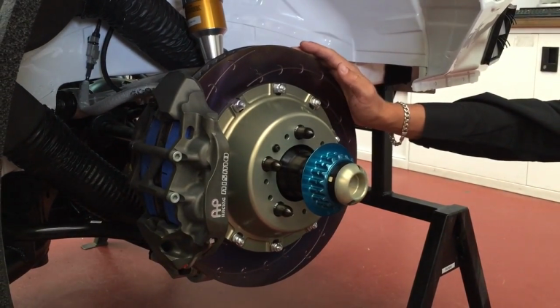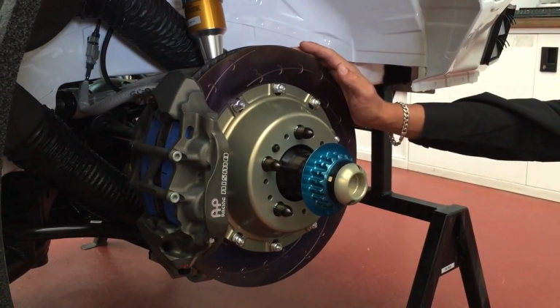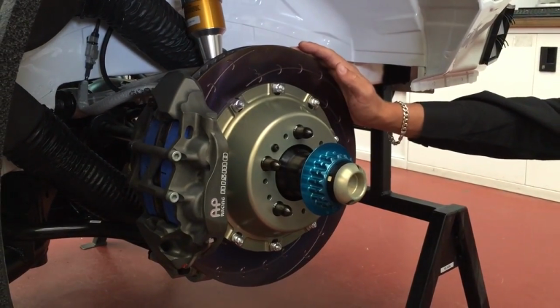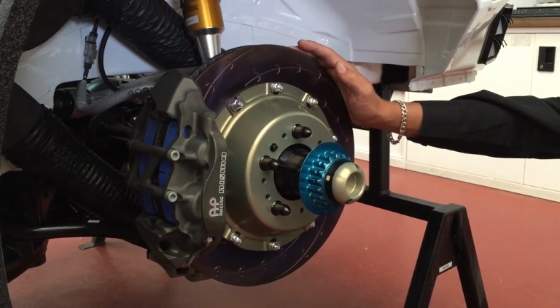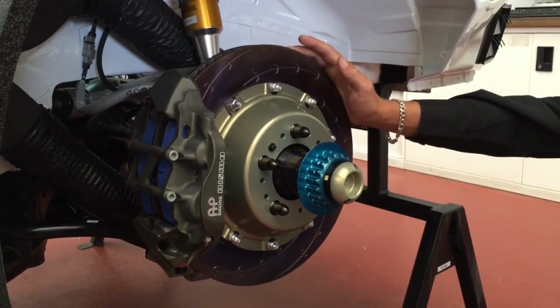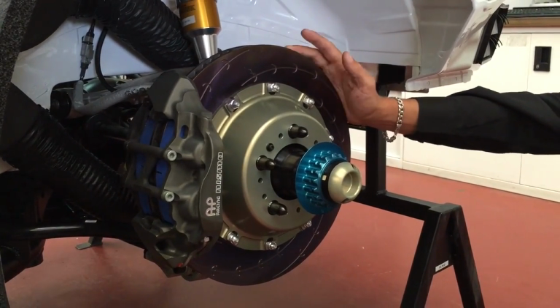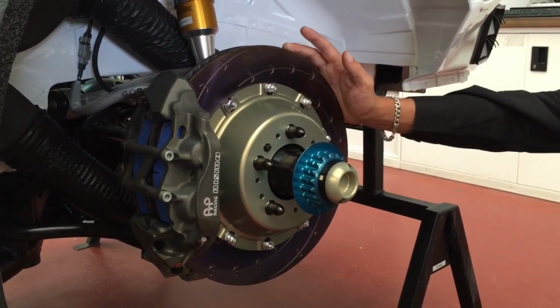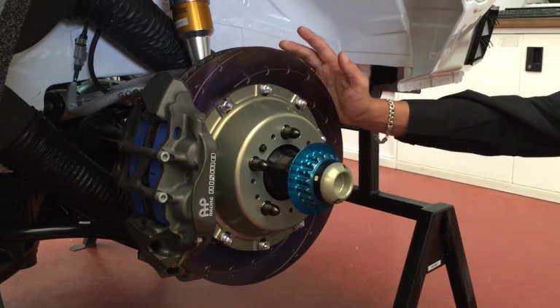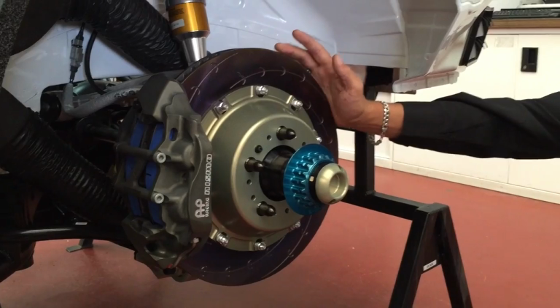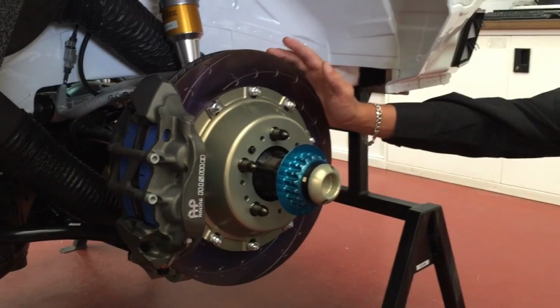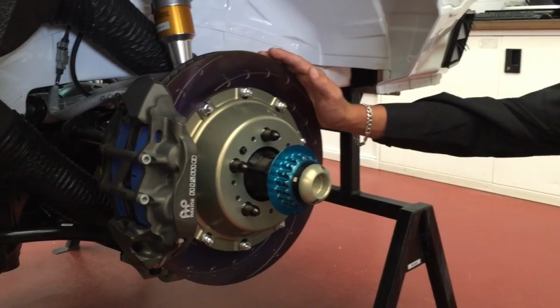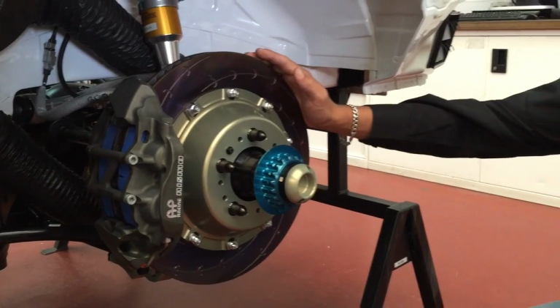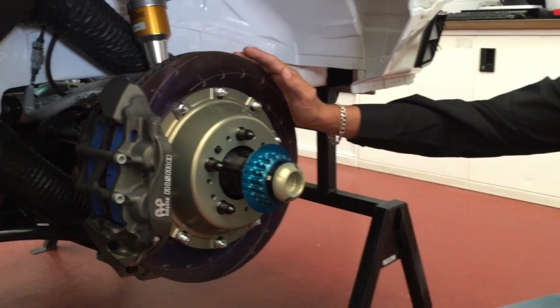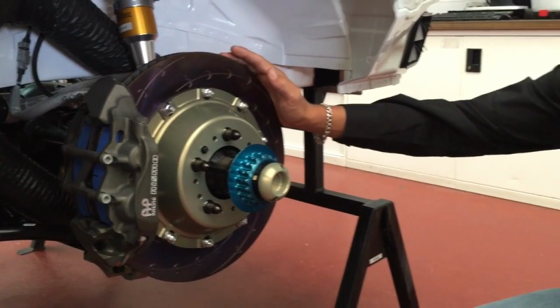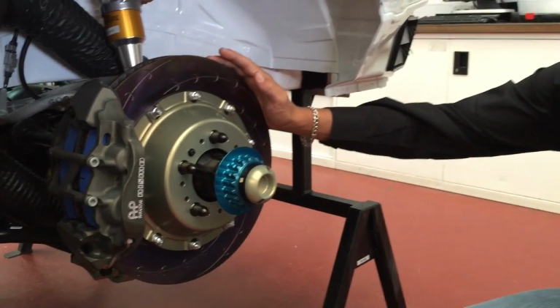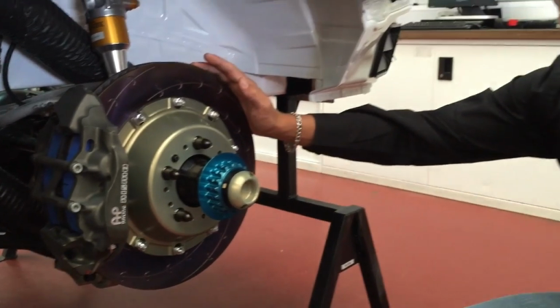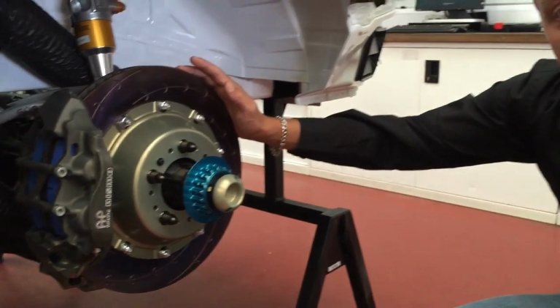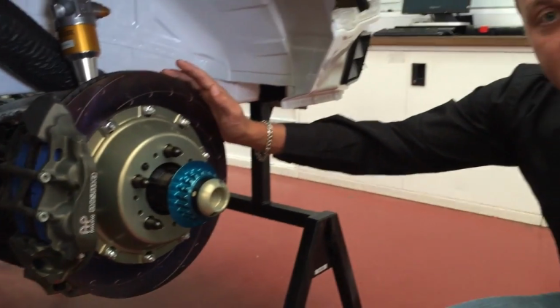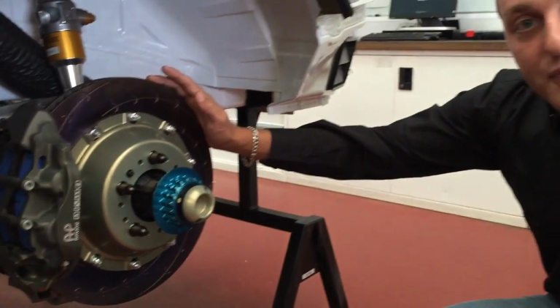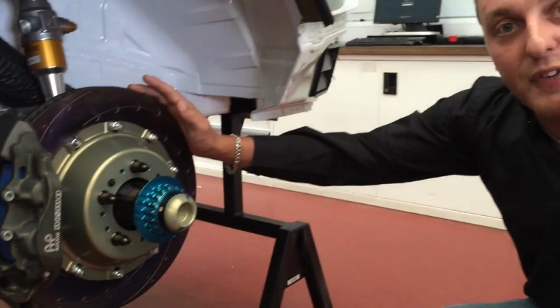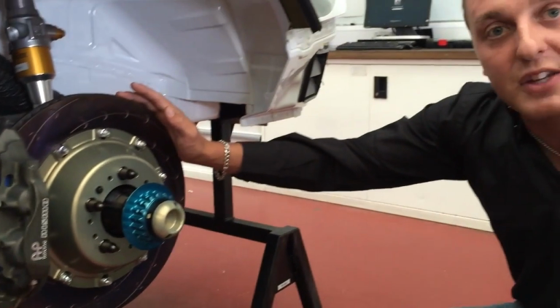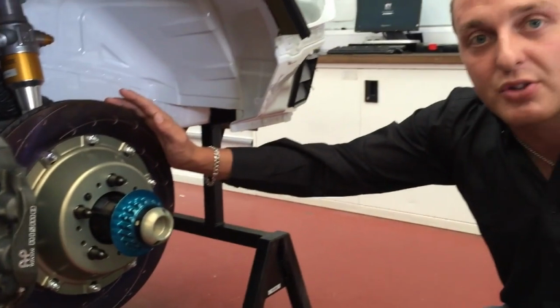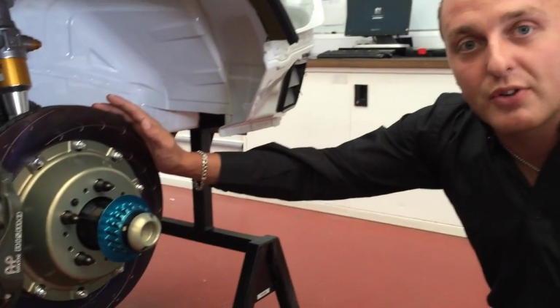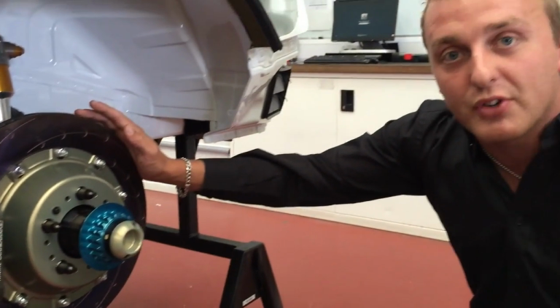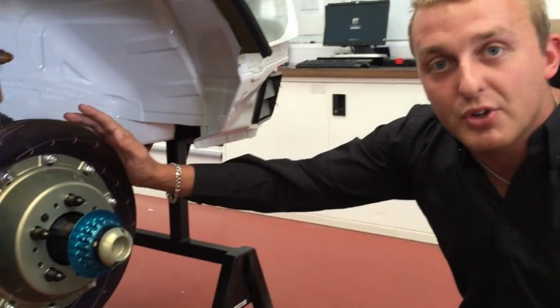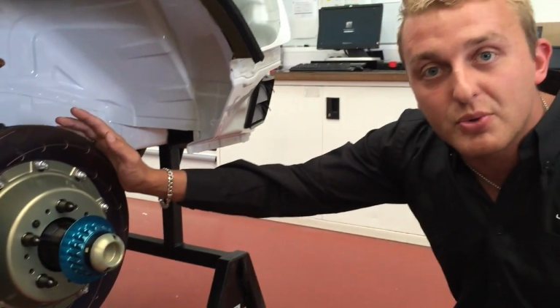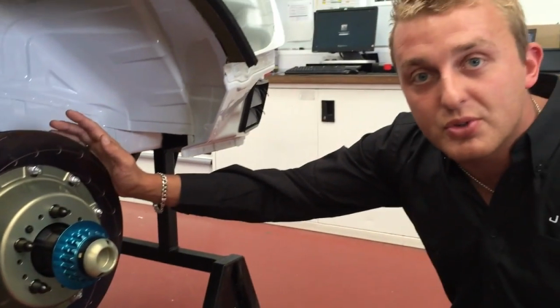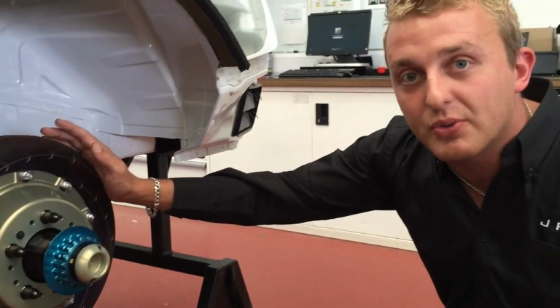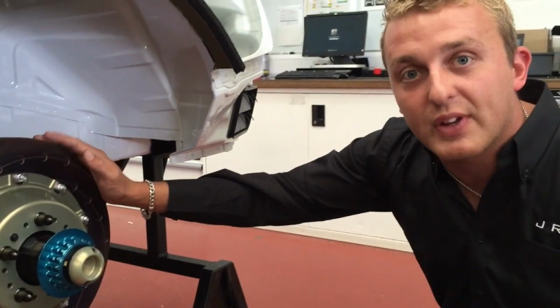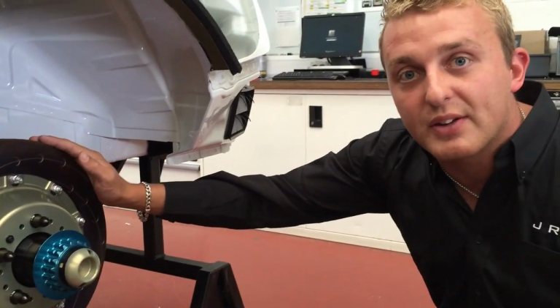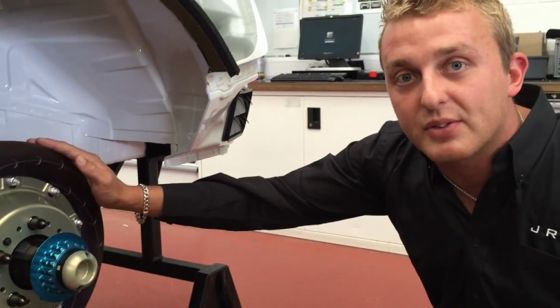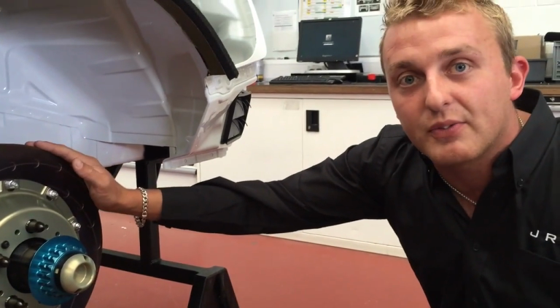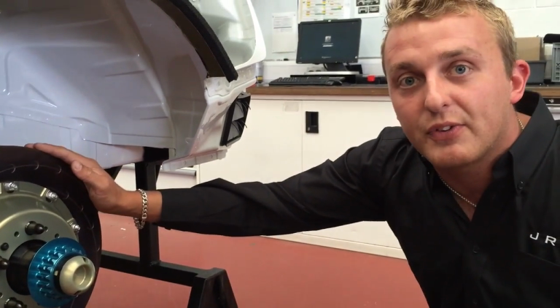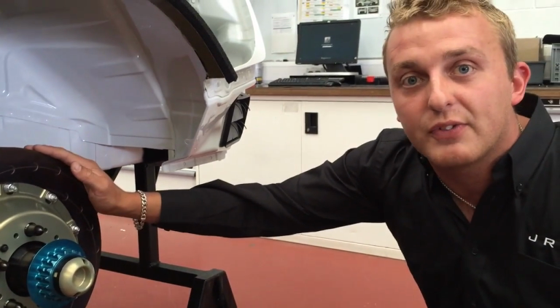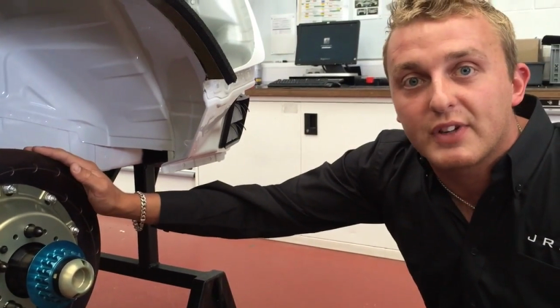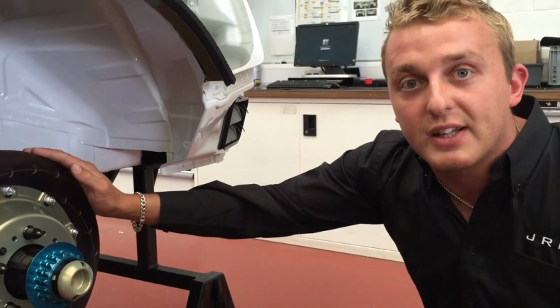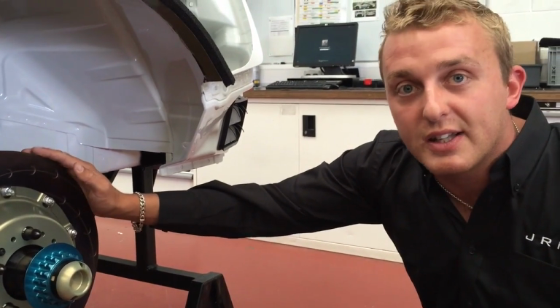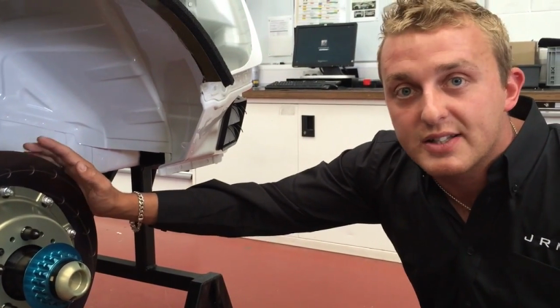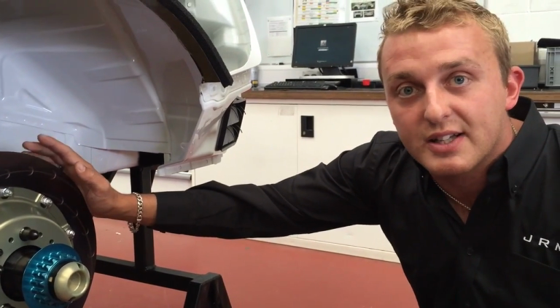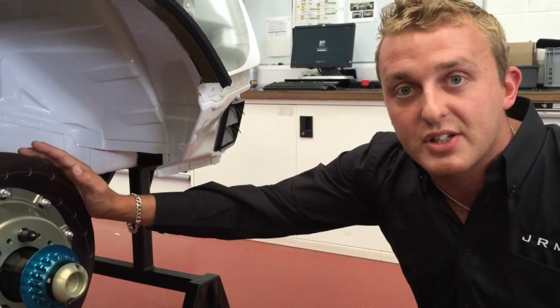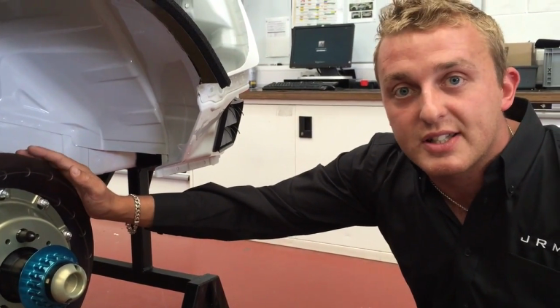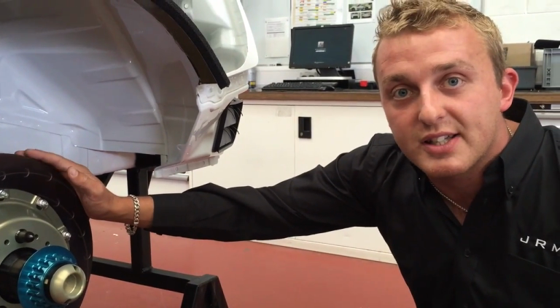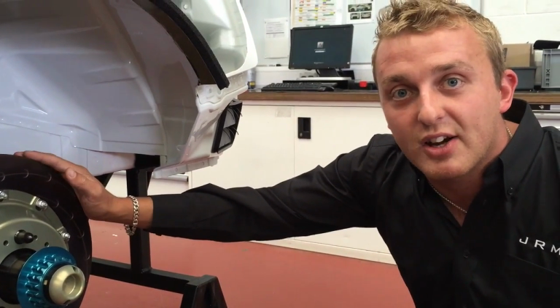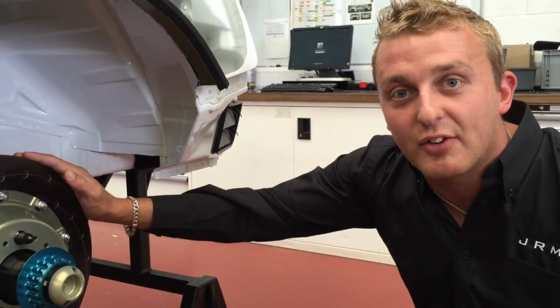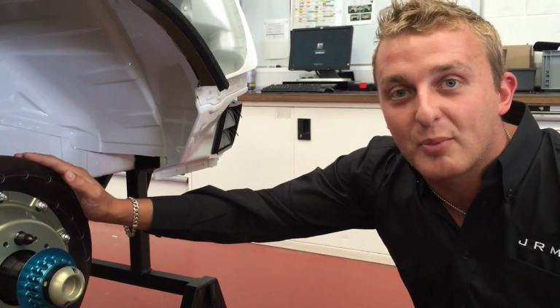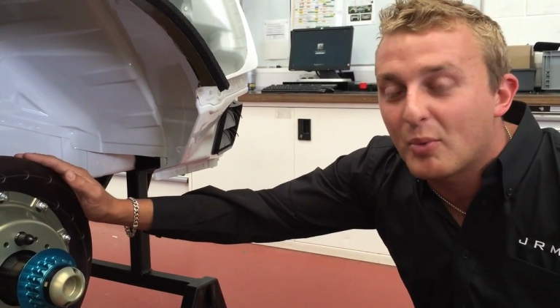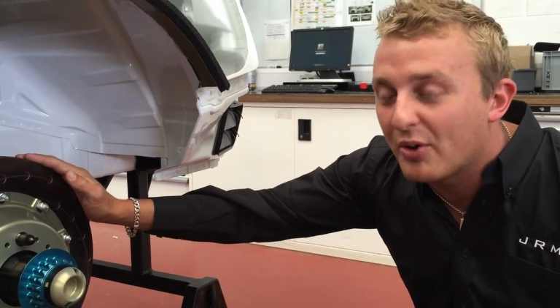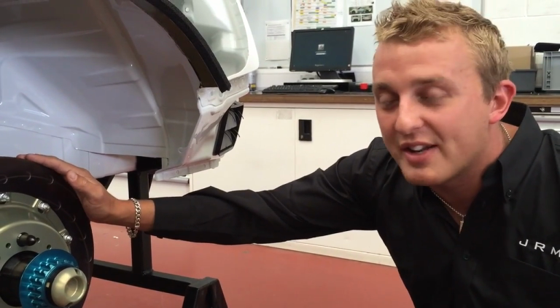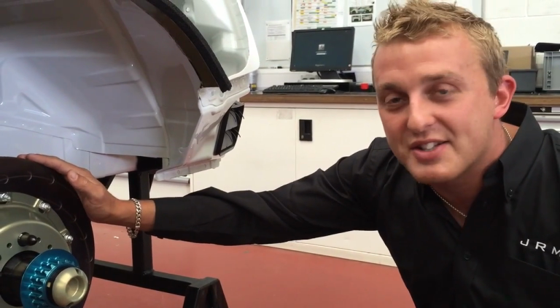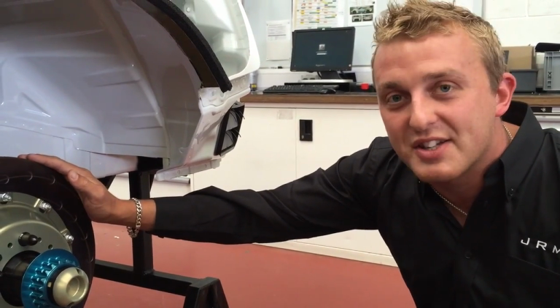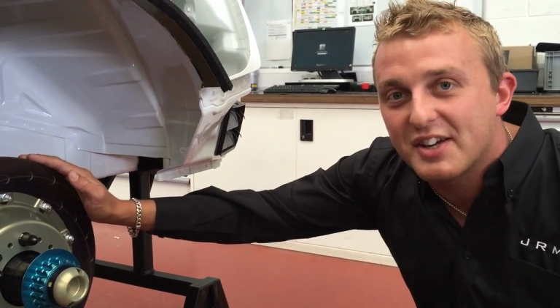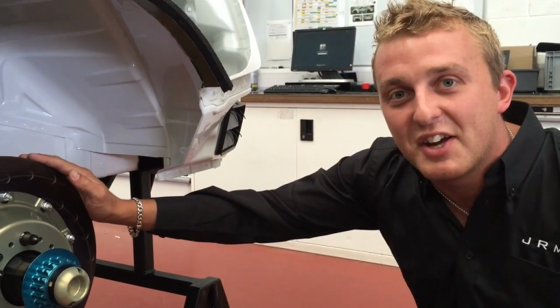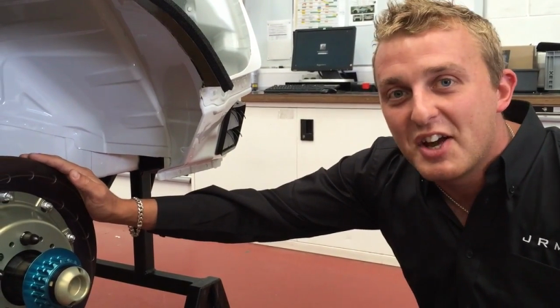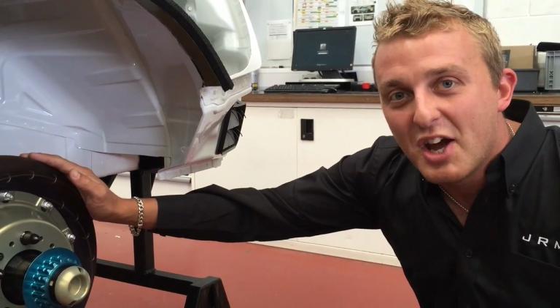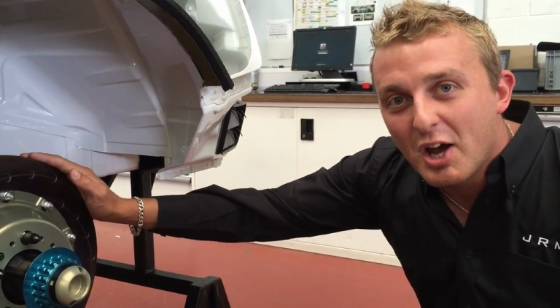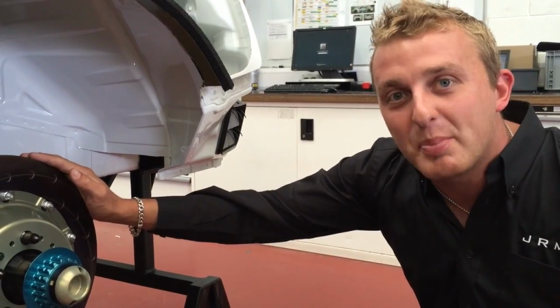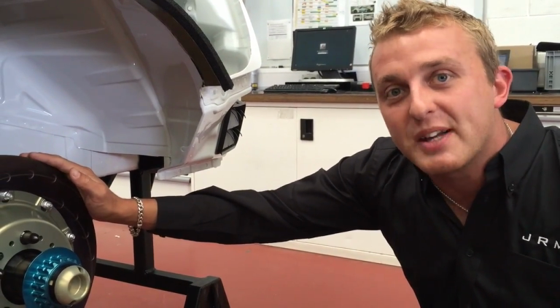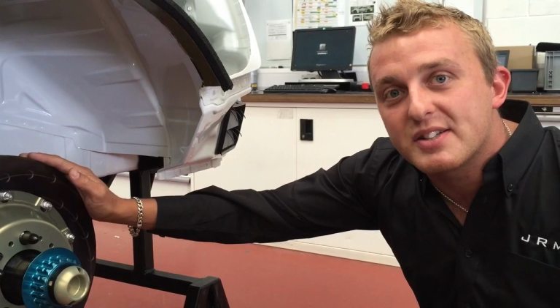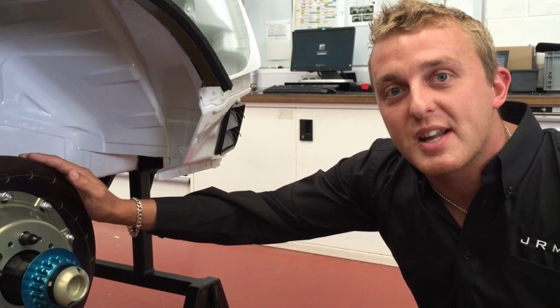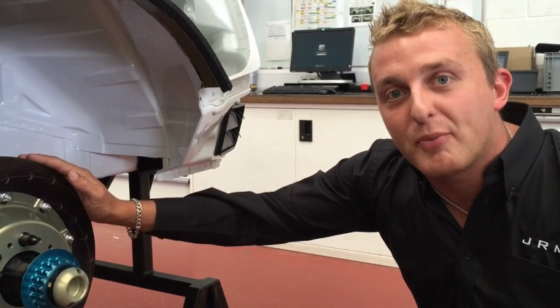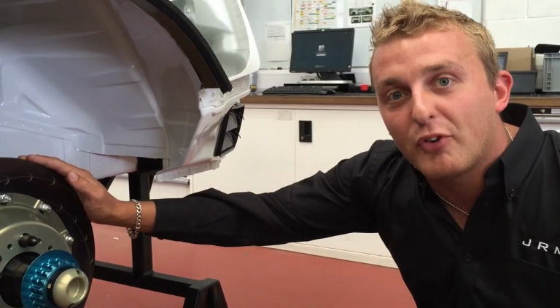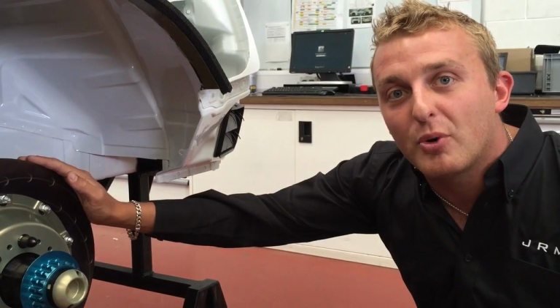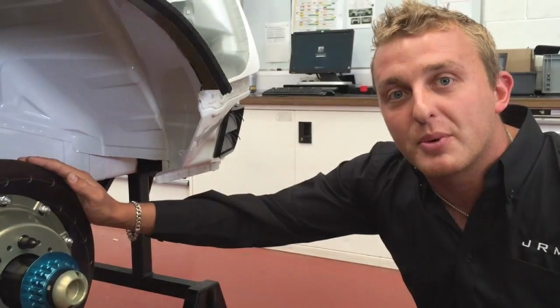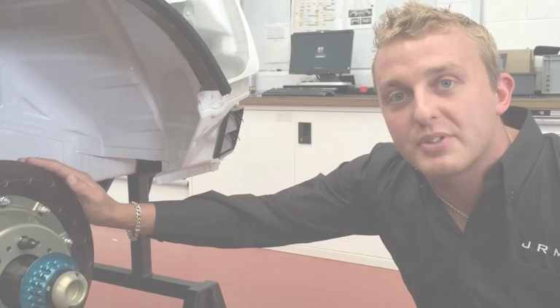So, definitely a massive feature of the new 2015 Nissan GT-R and one that's a big step forward.